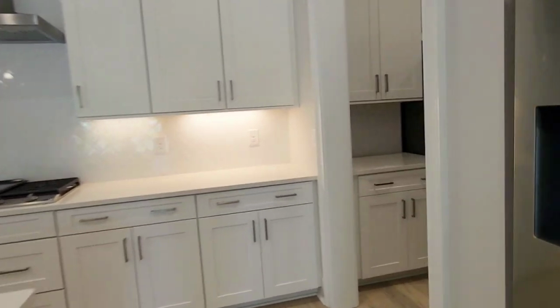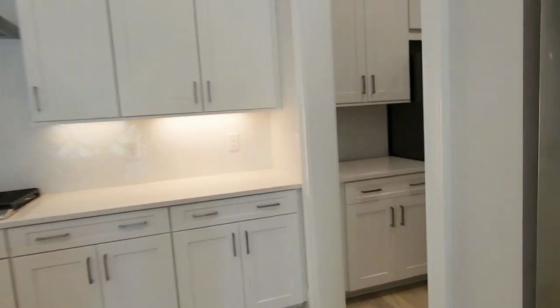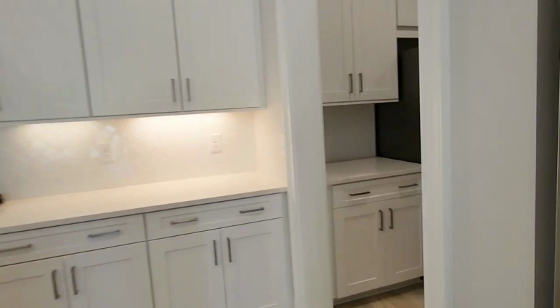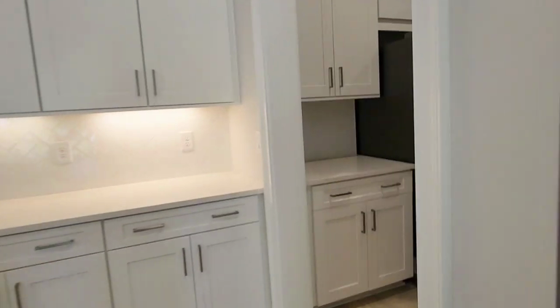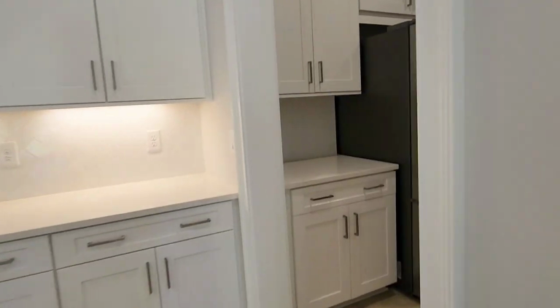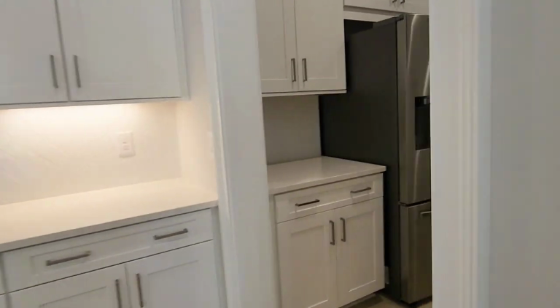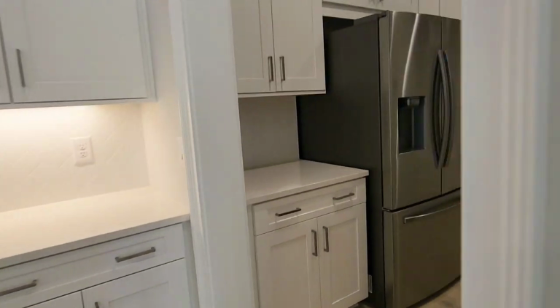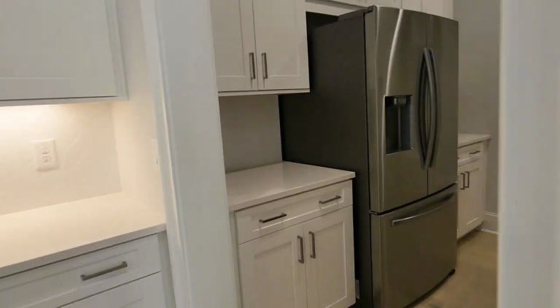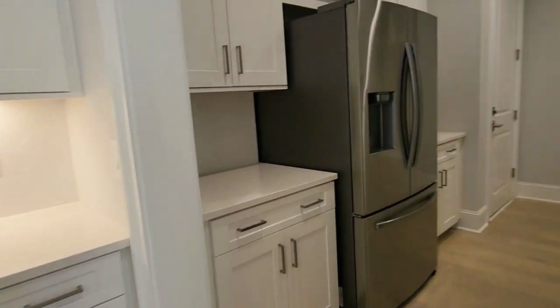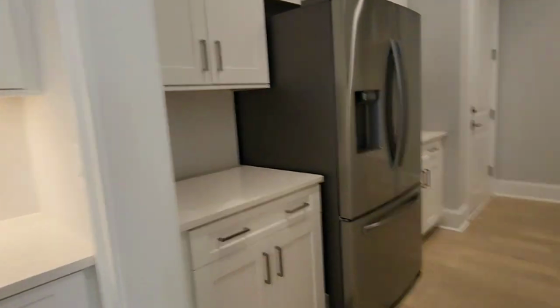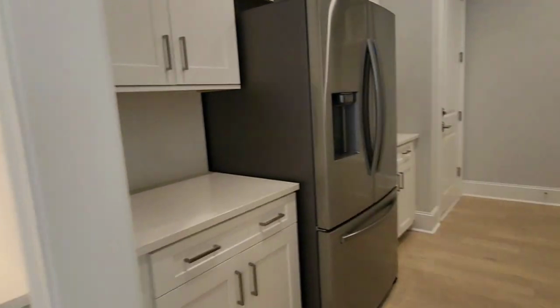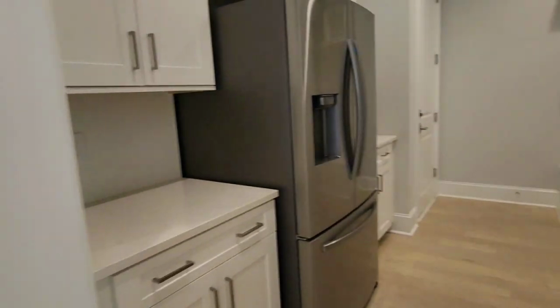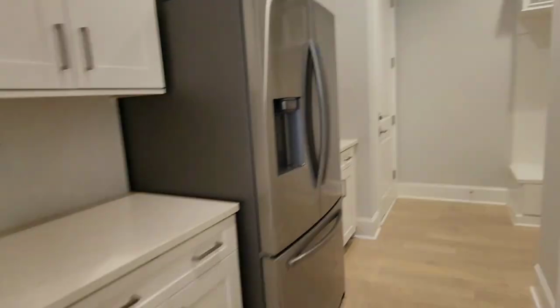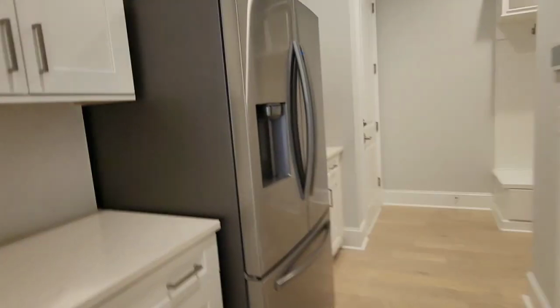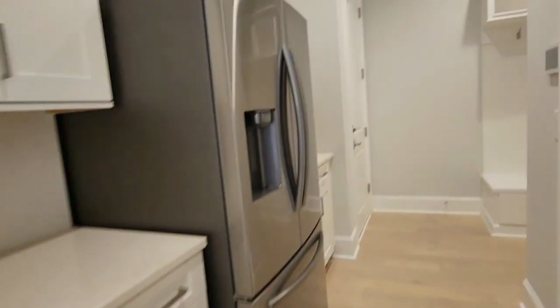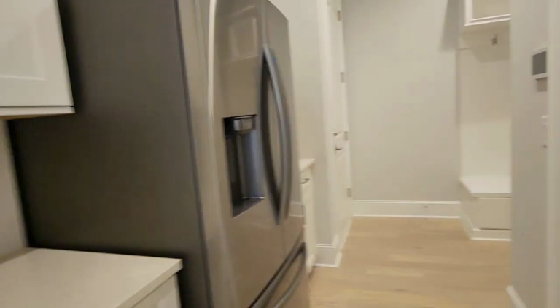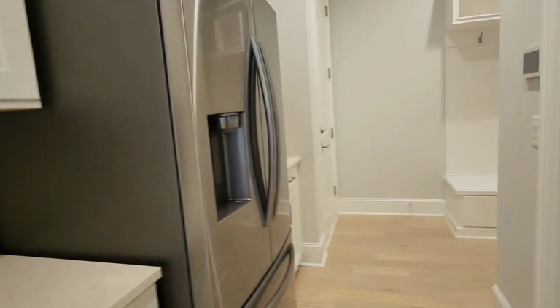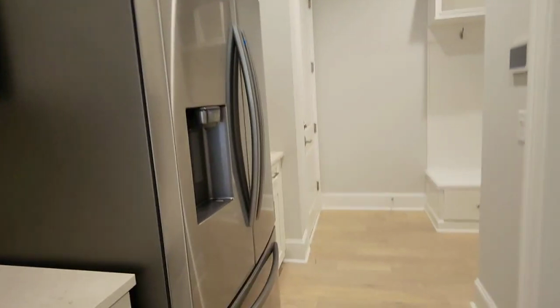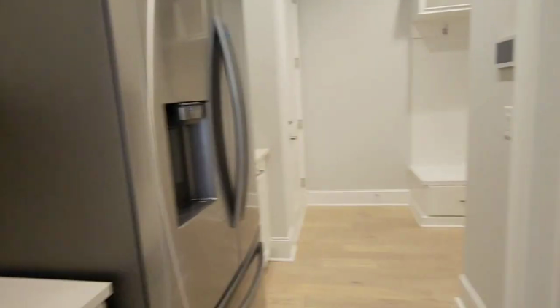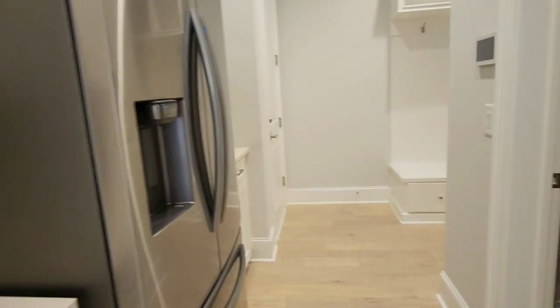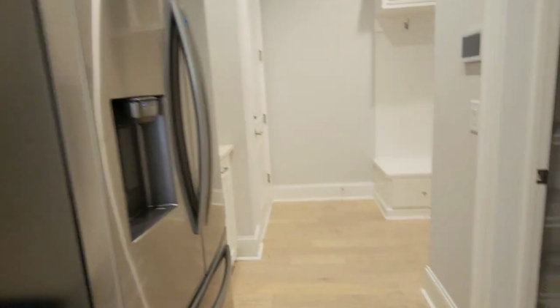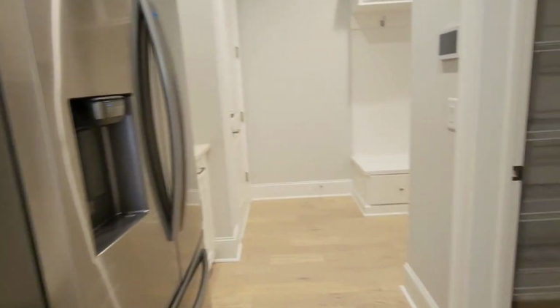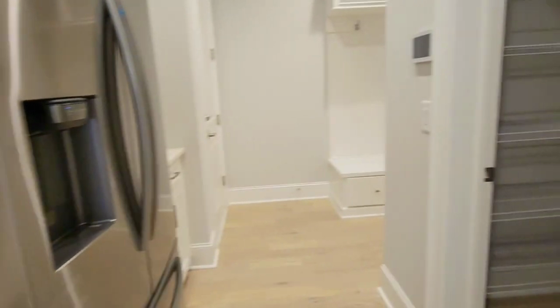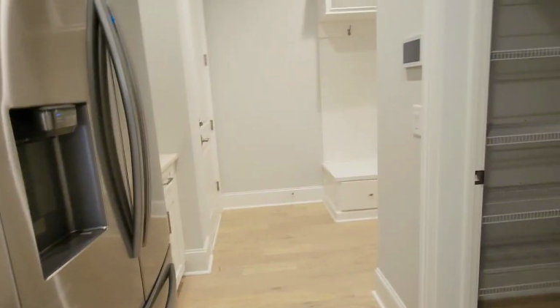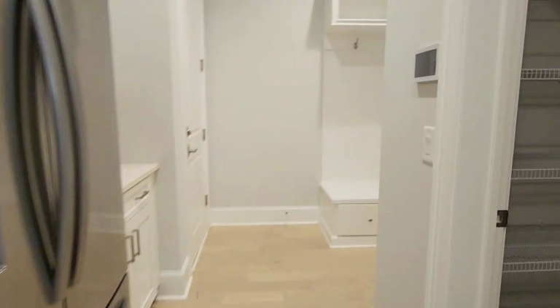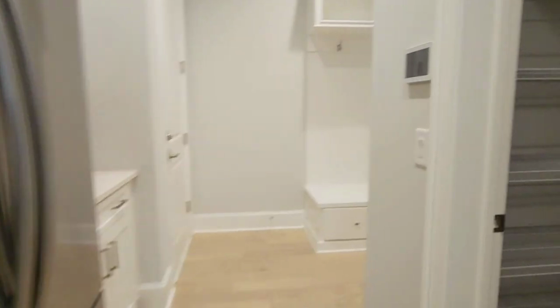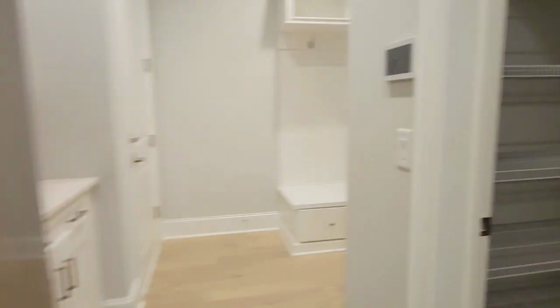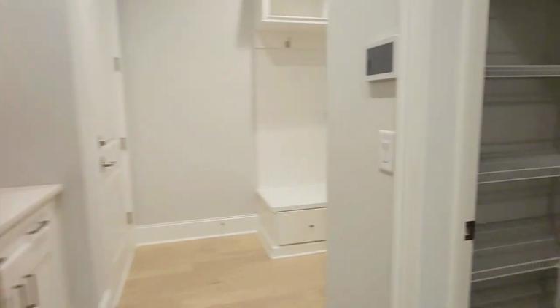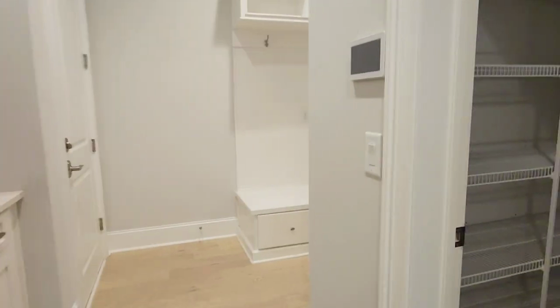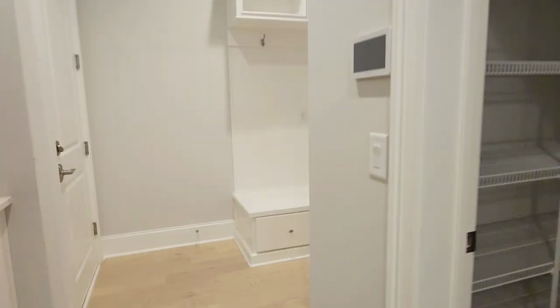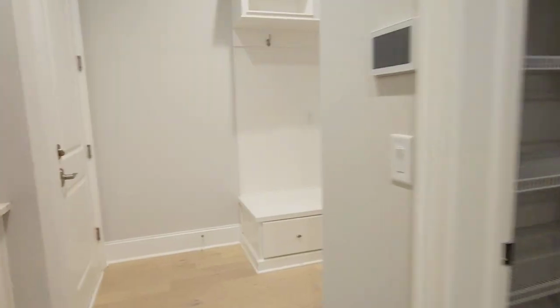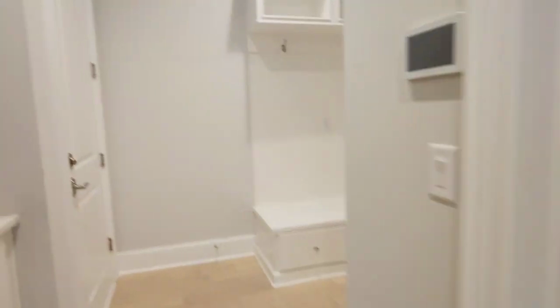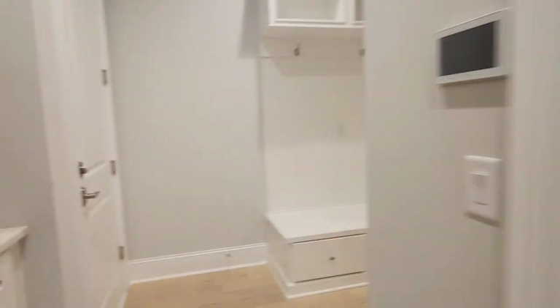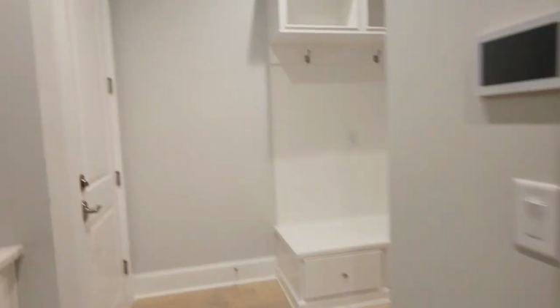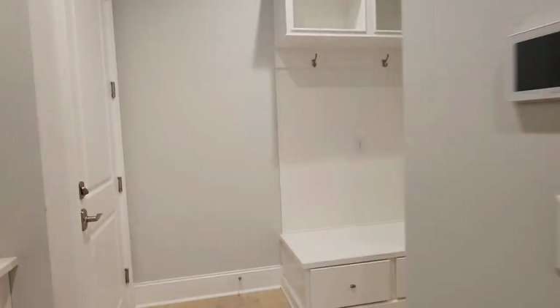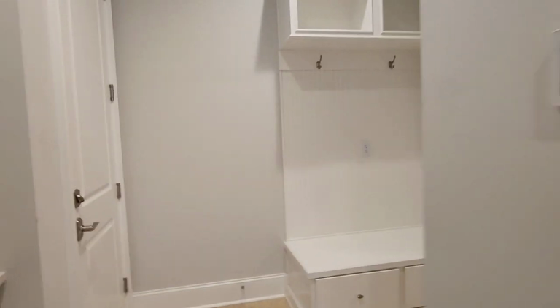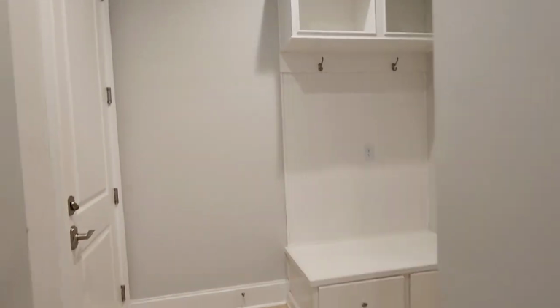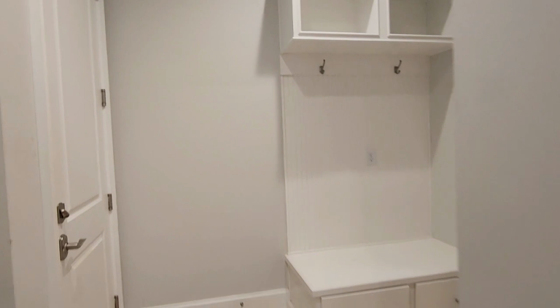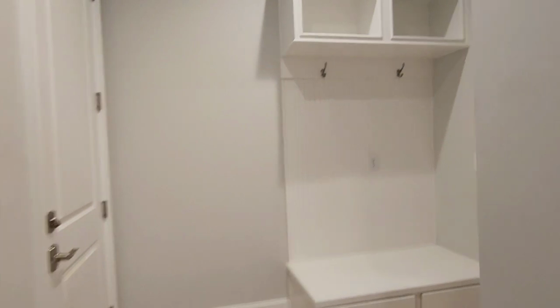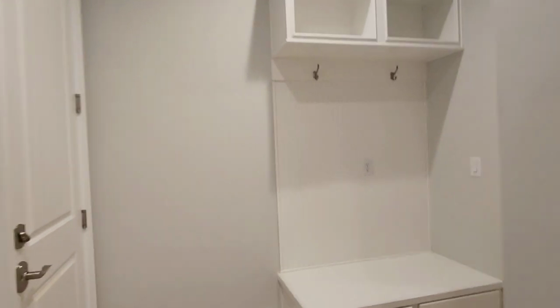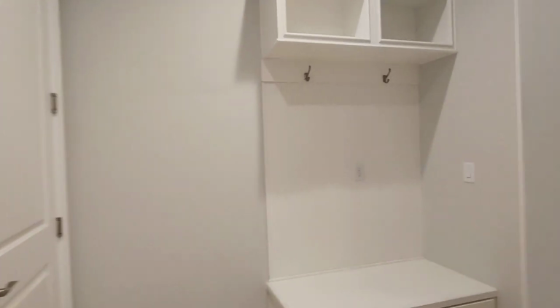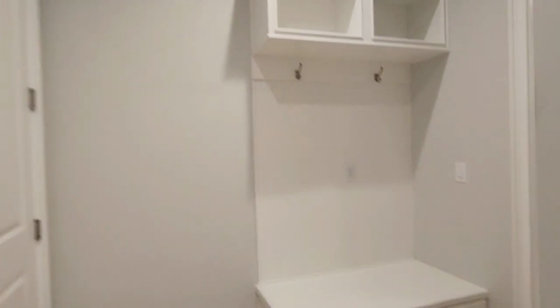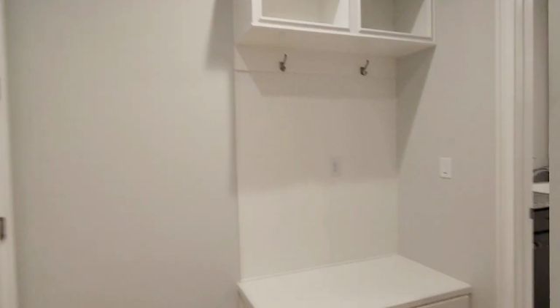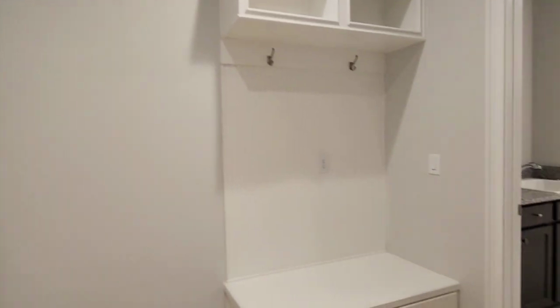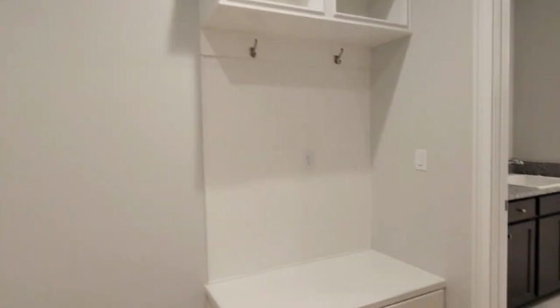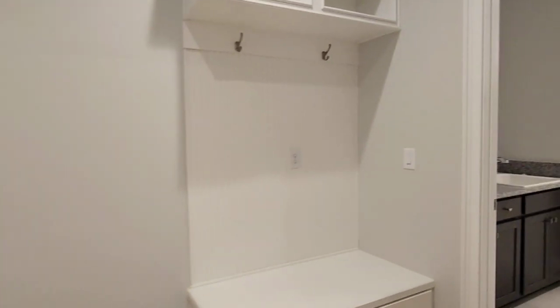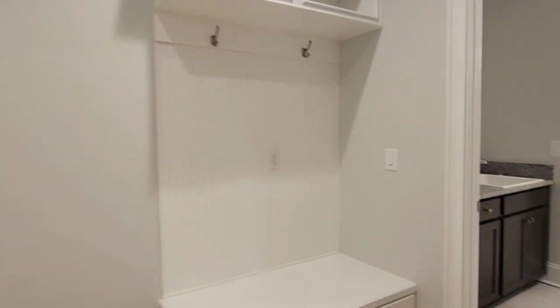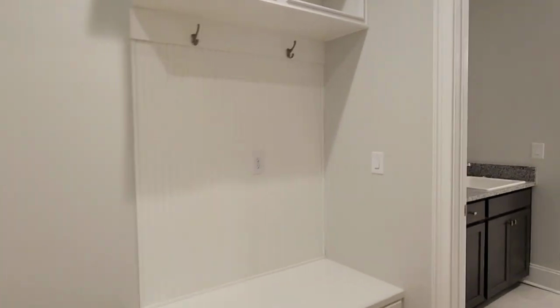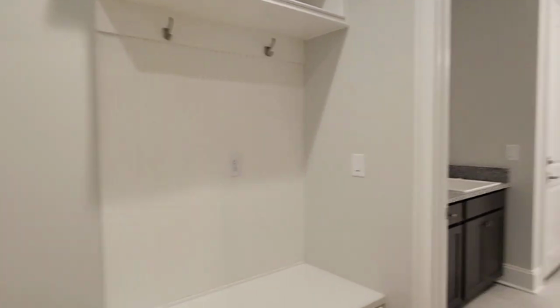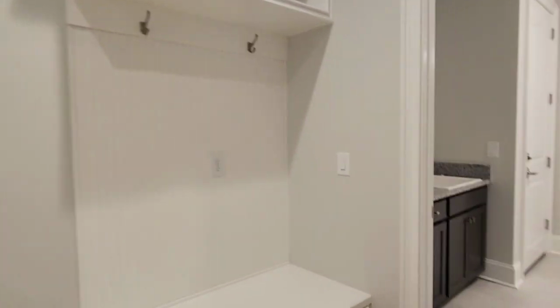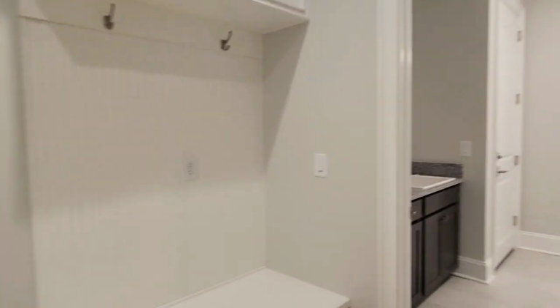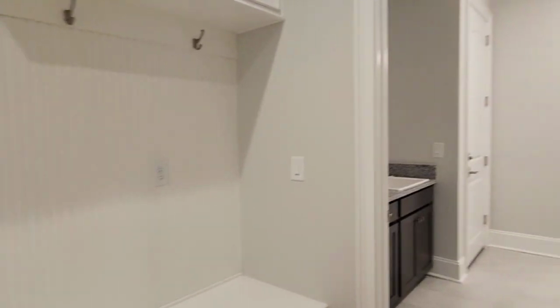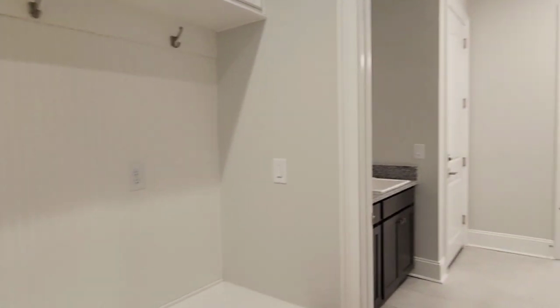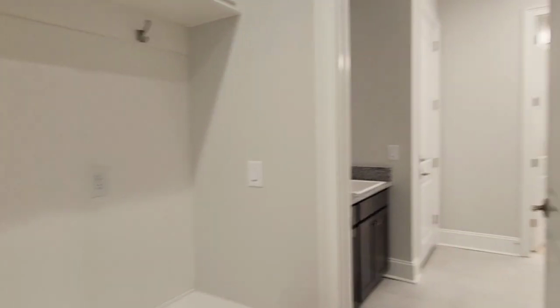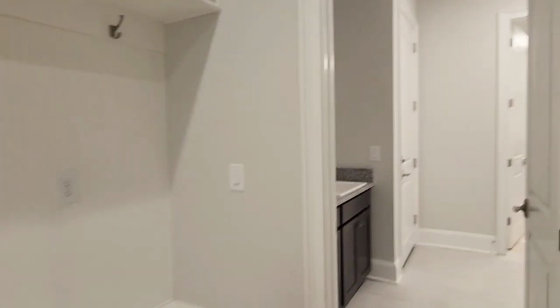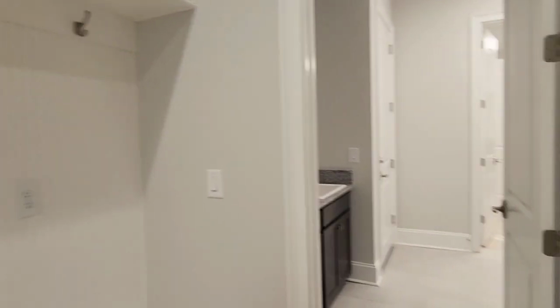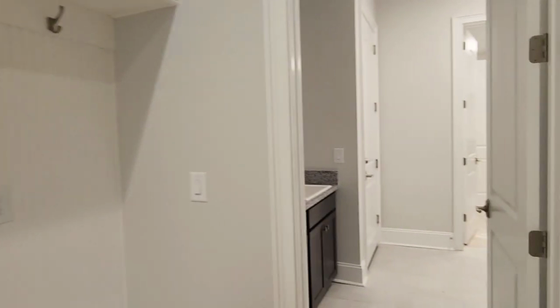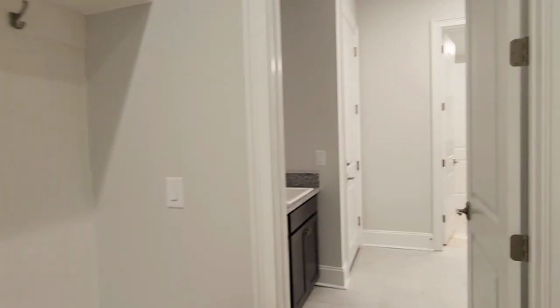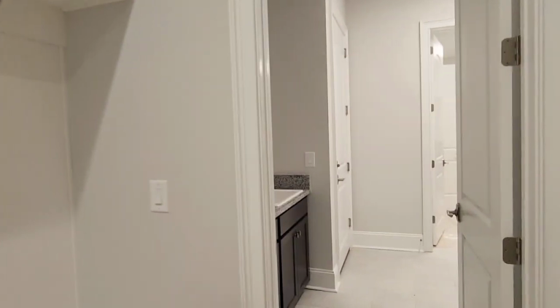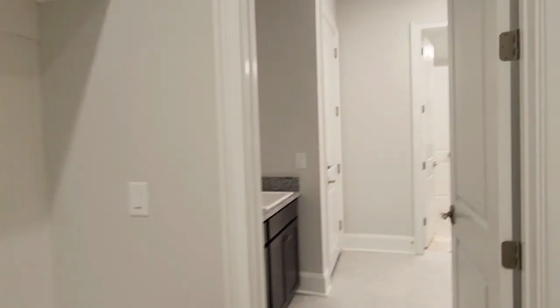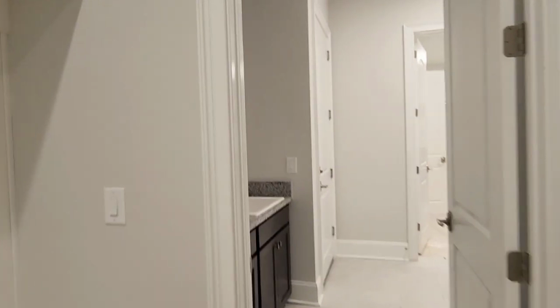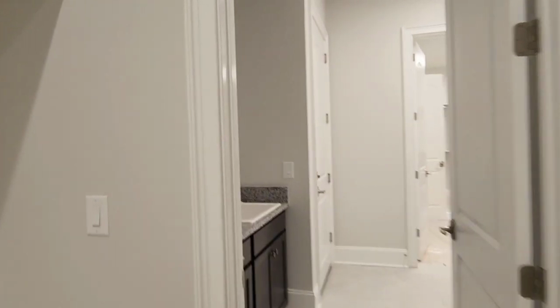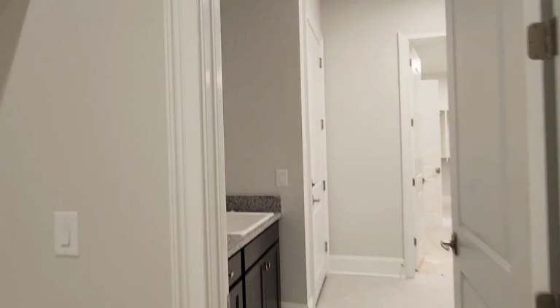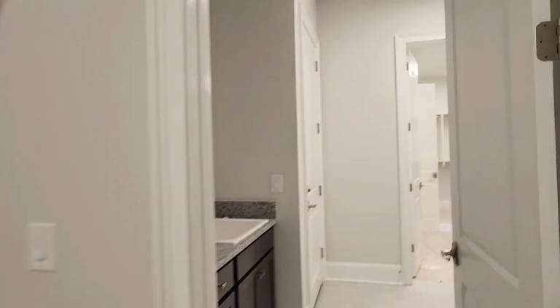You have a side kitchen here where you can easily store your appliances so that they're out of sight, and a mudroom conveniently backs up to the laundry room.